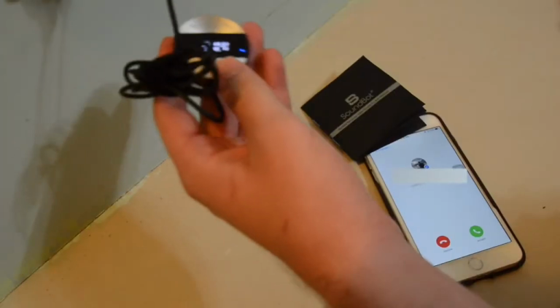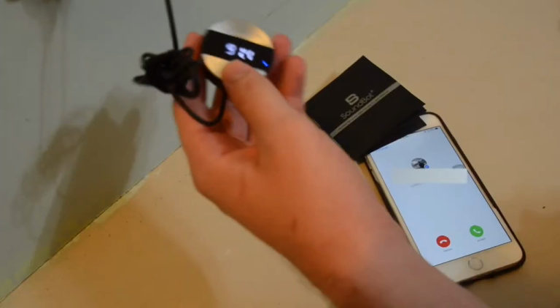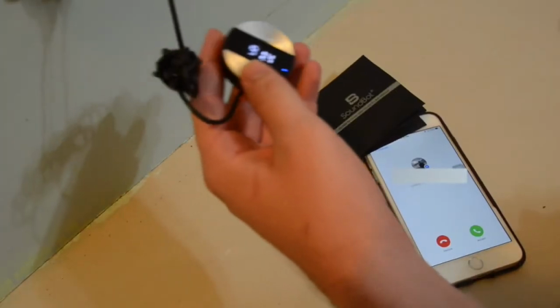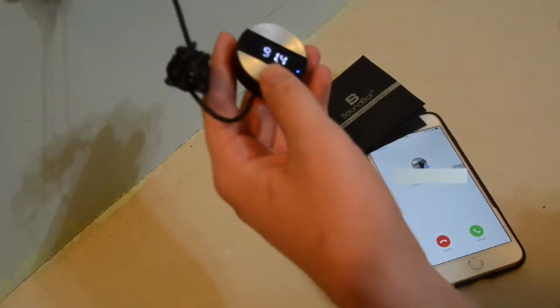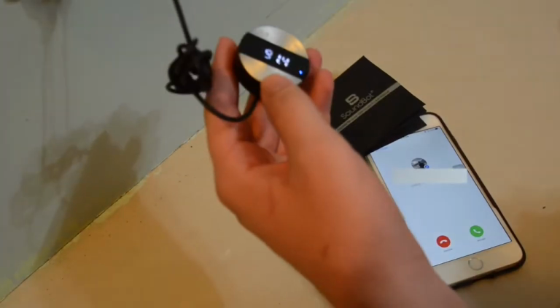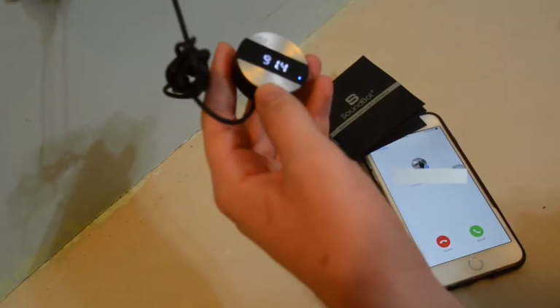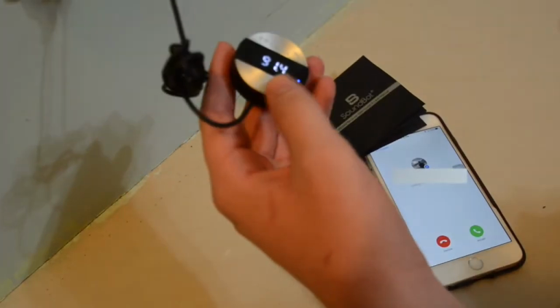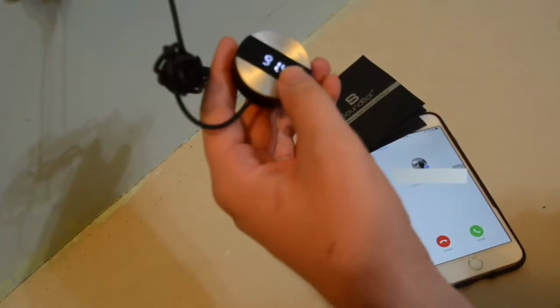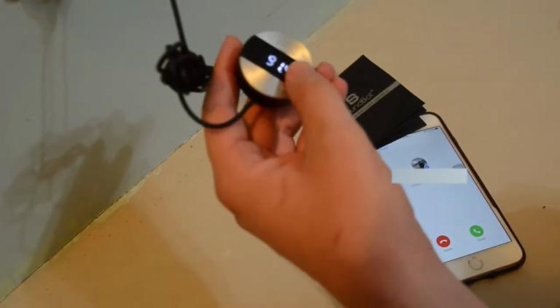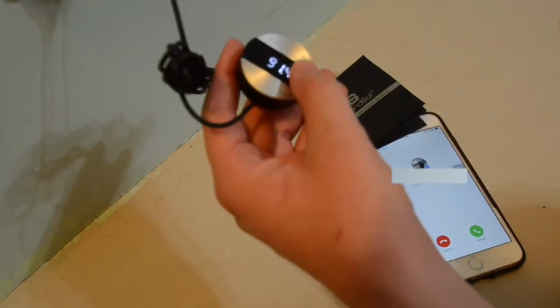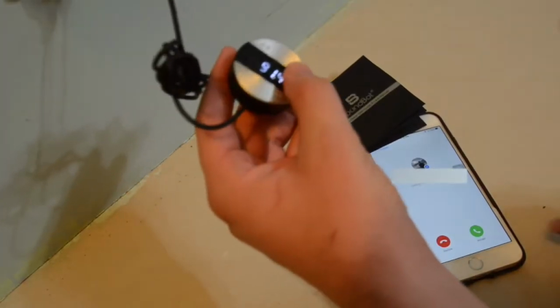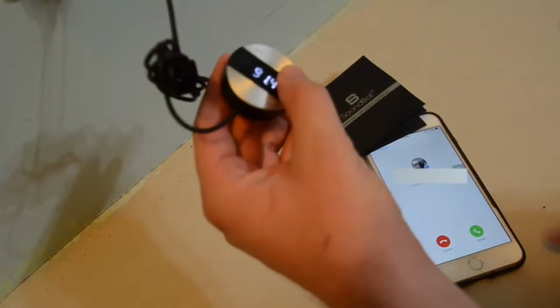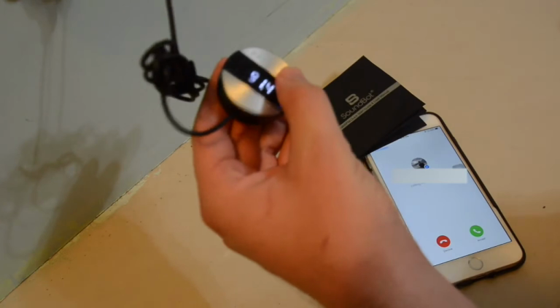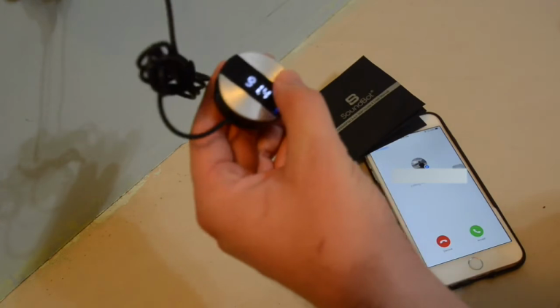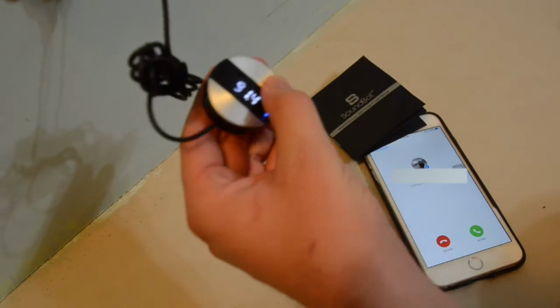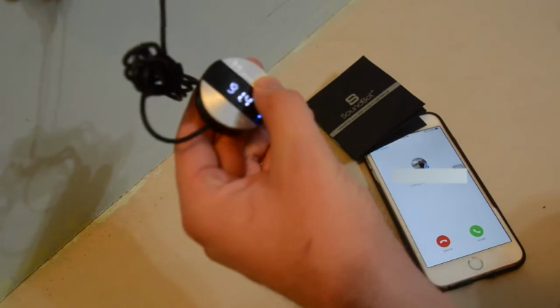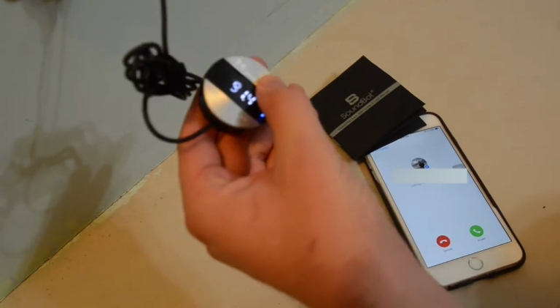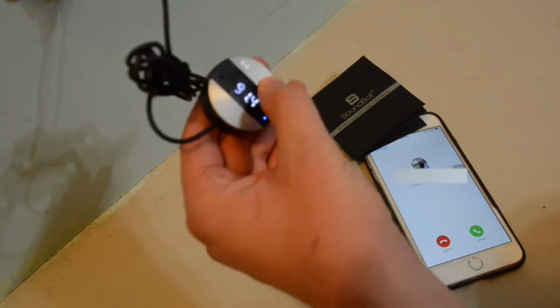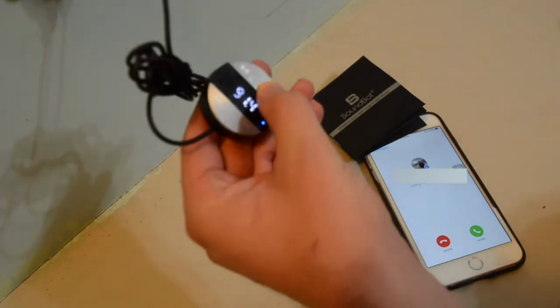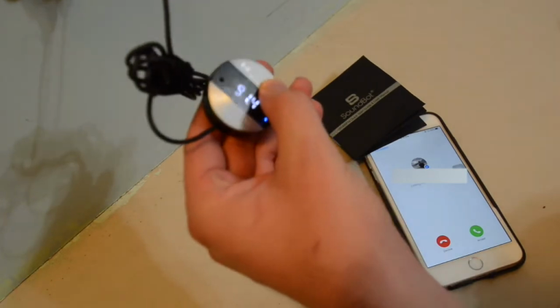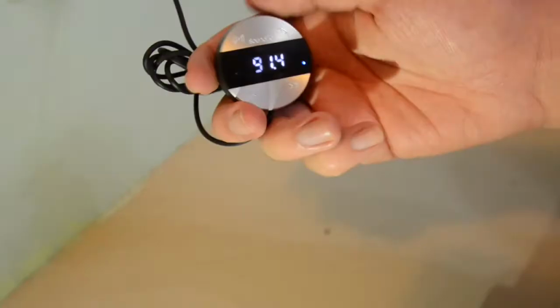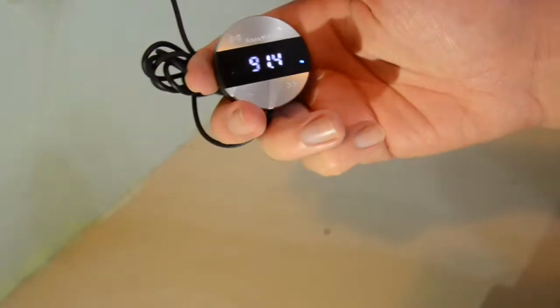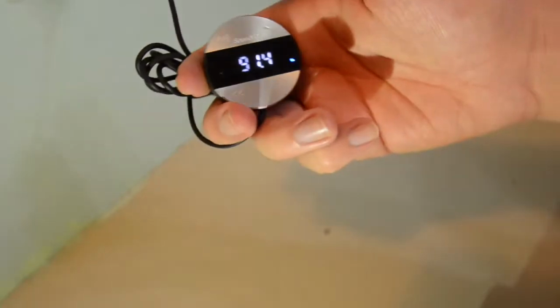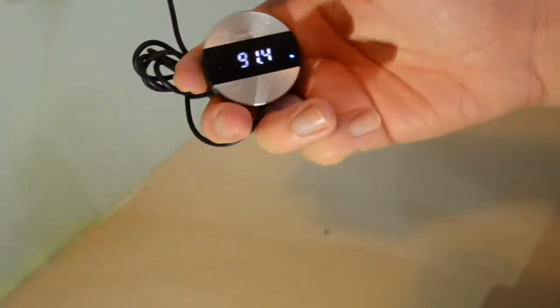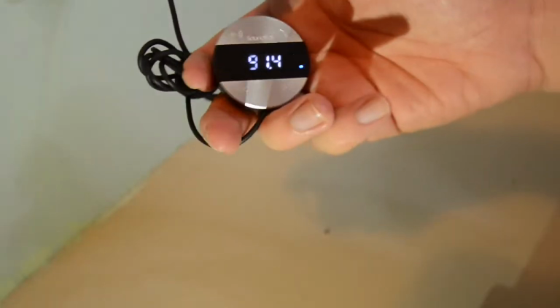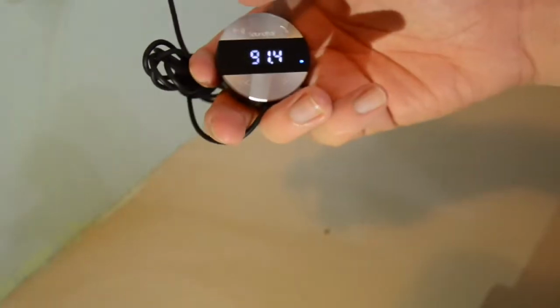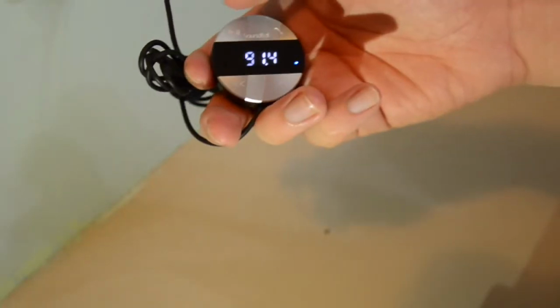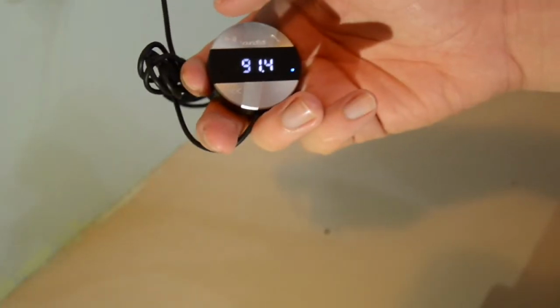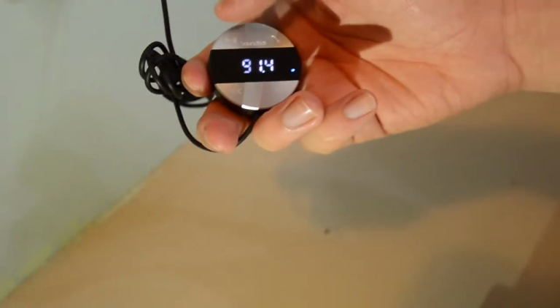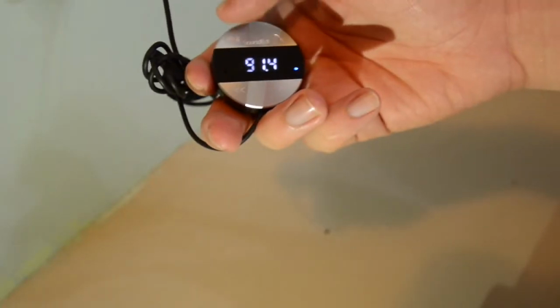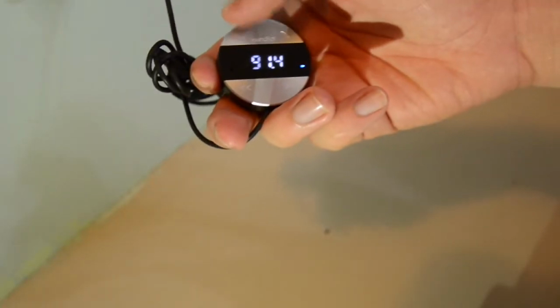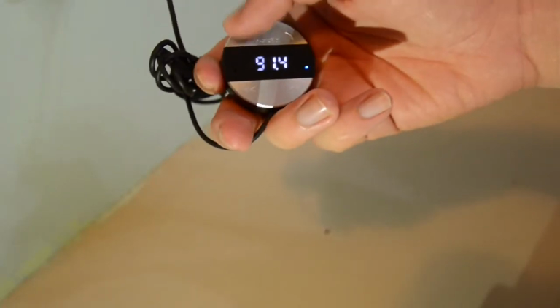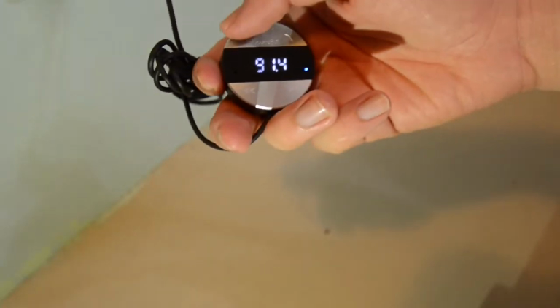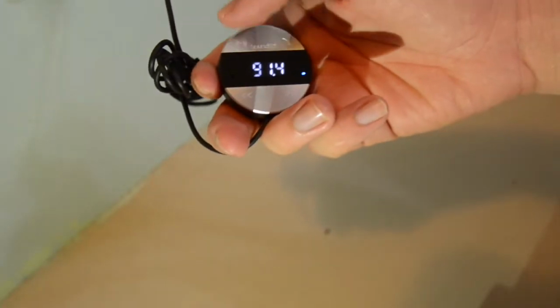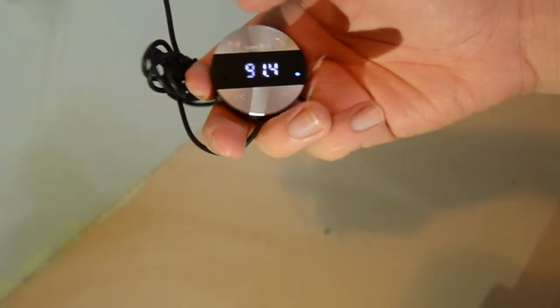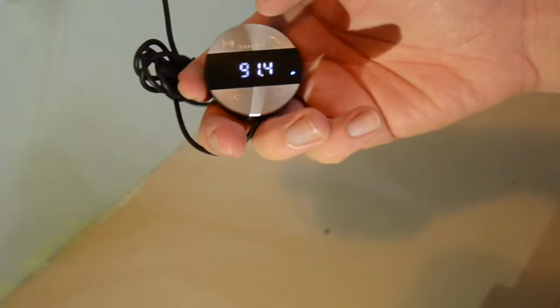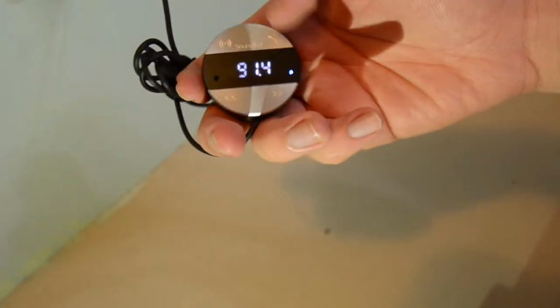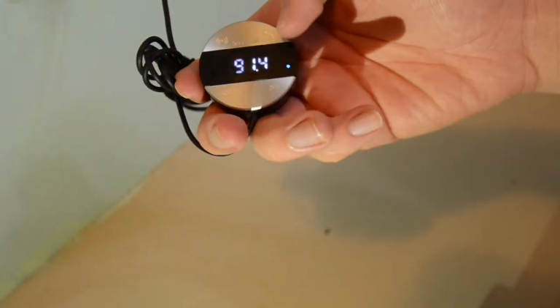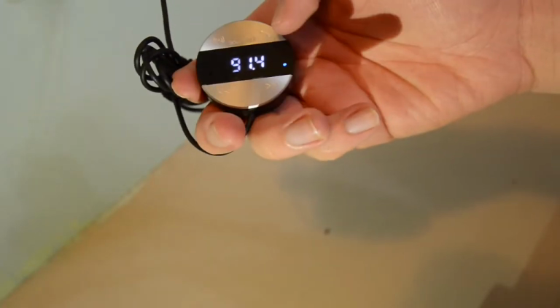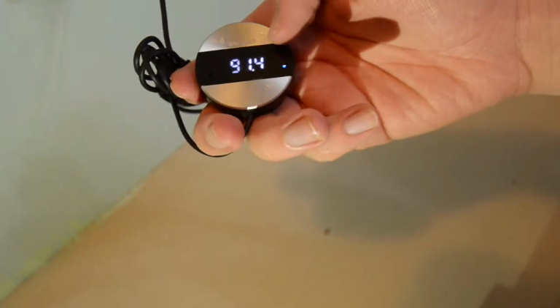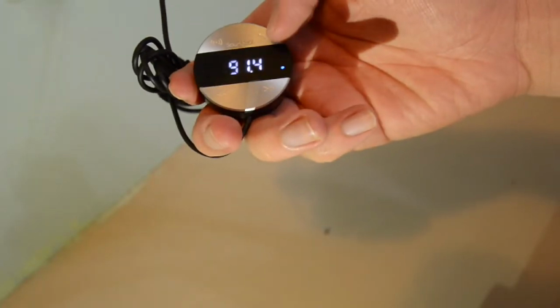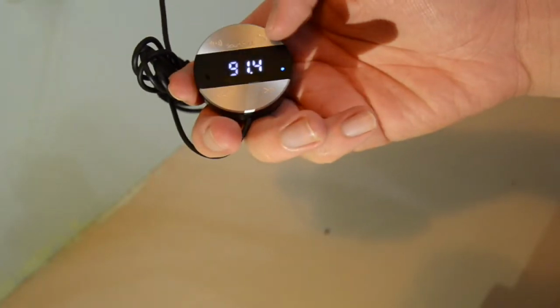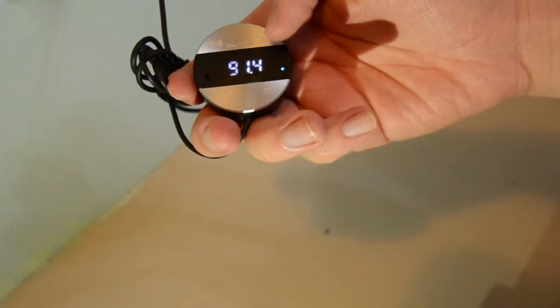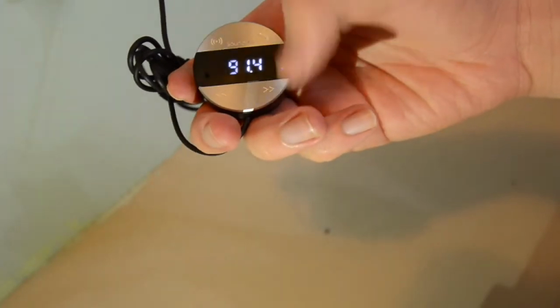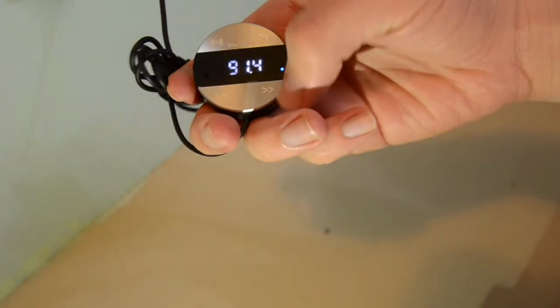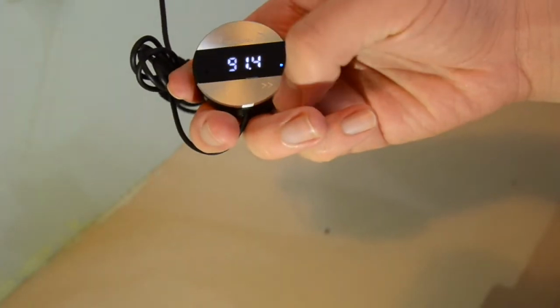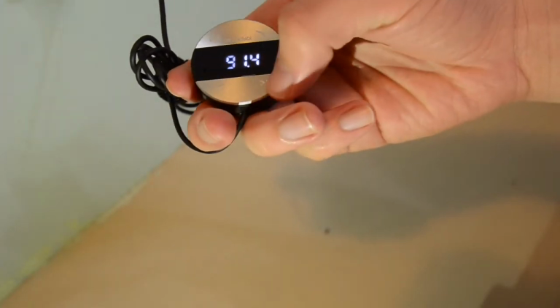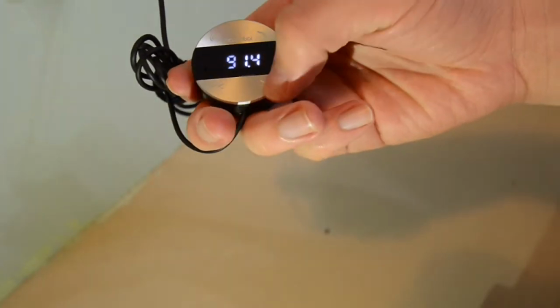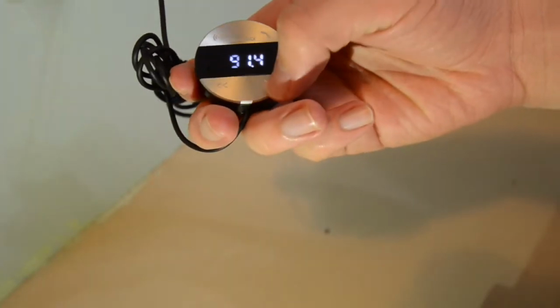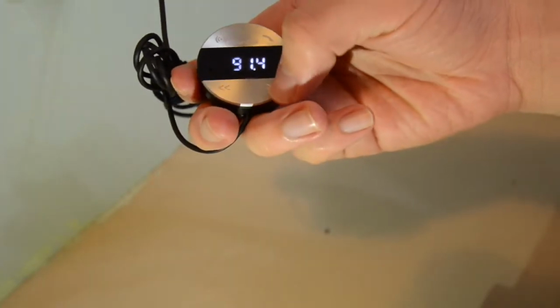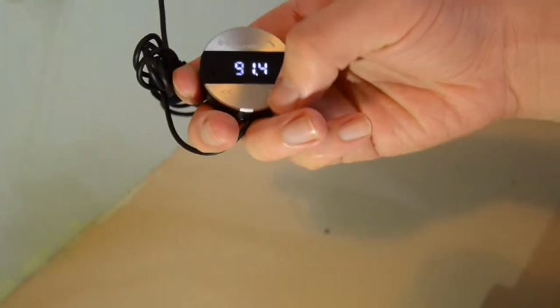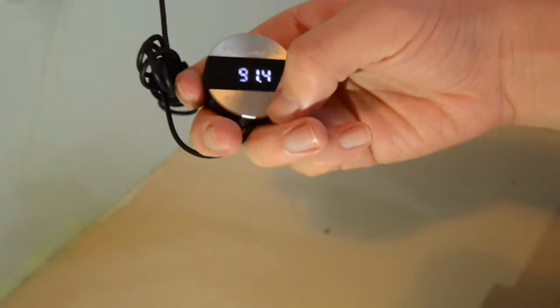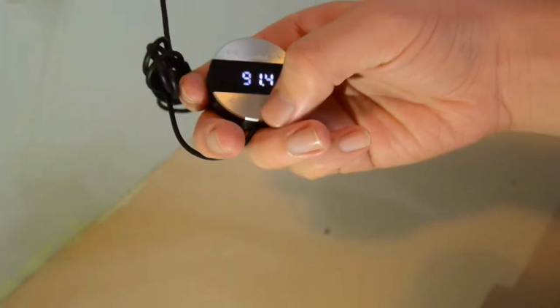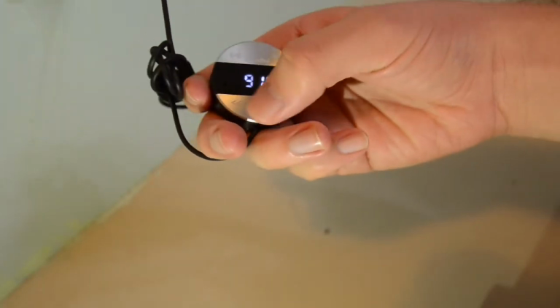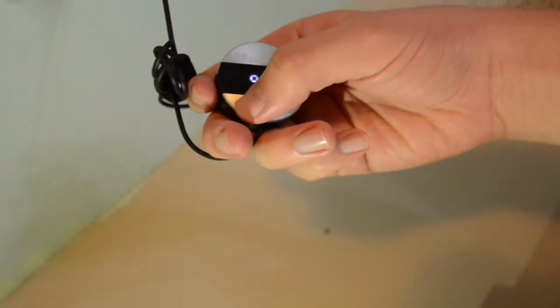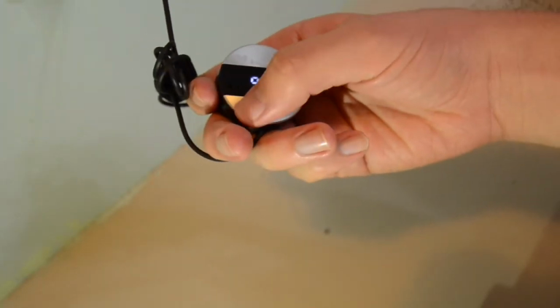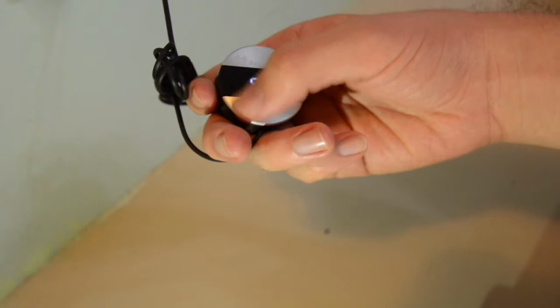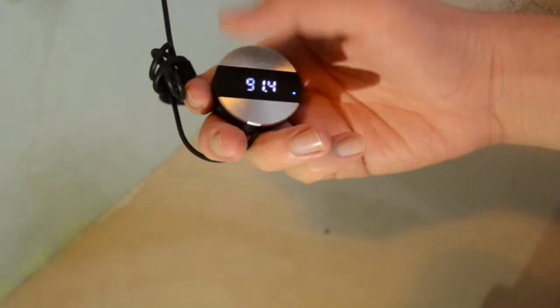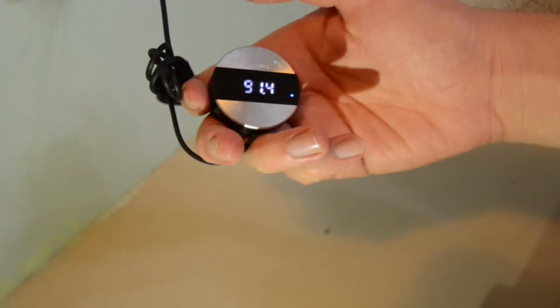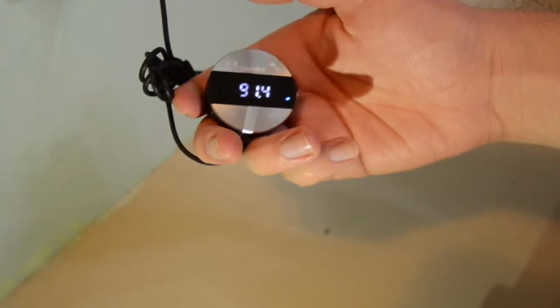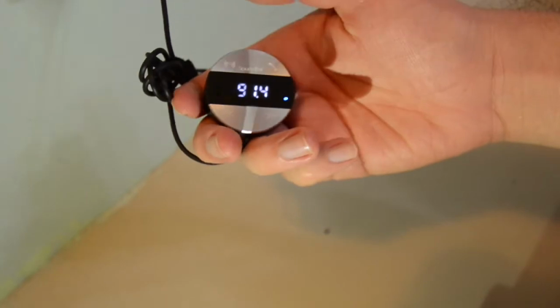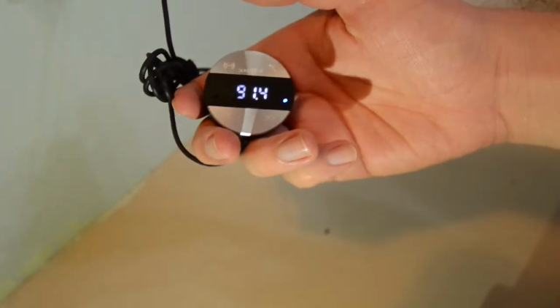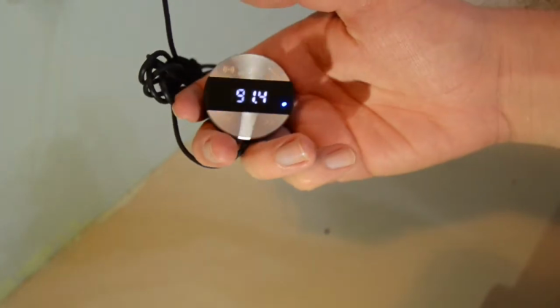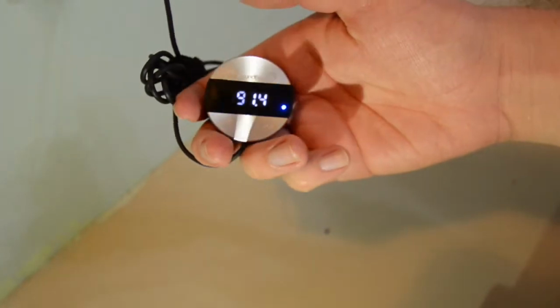Not only serving as an FM transmitter, it also has phone functions. This is the search button, the phone button, next track, and previous track.